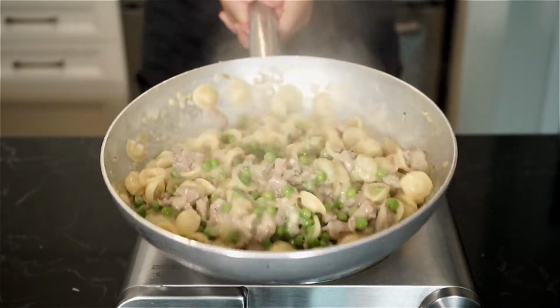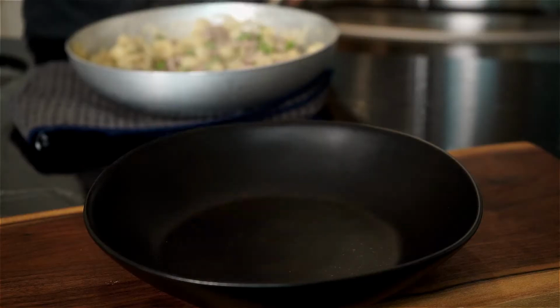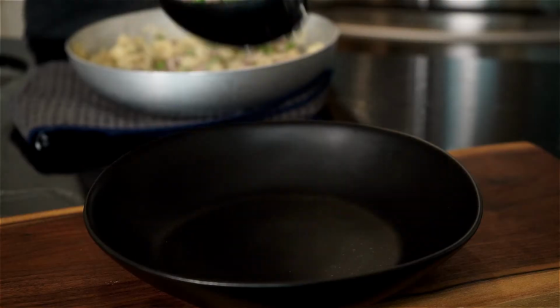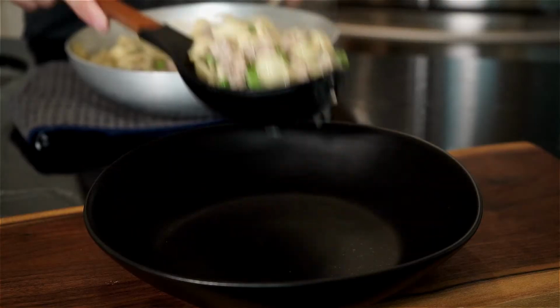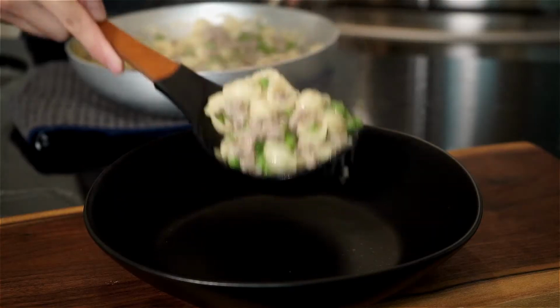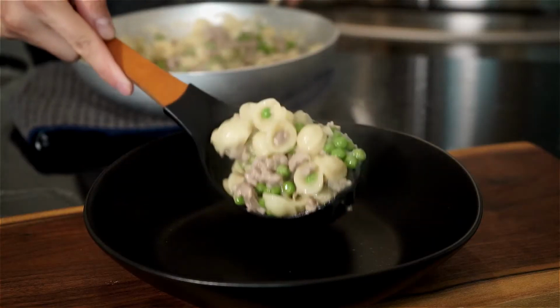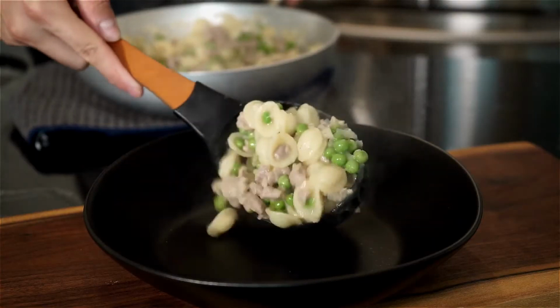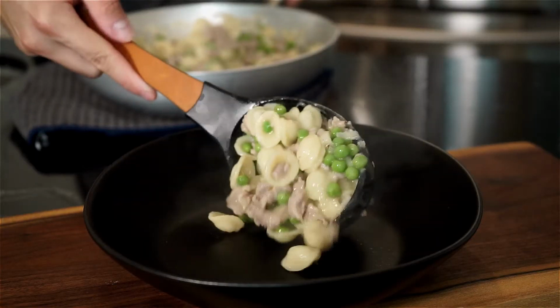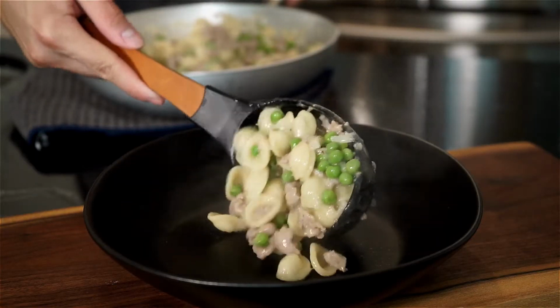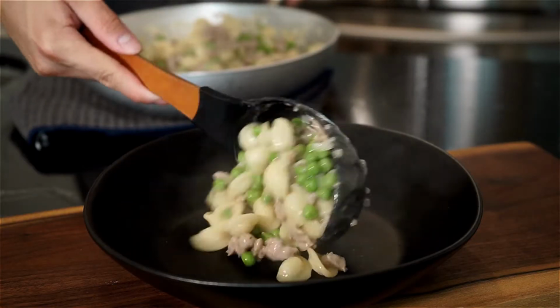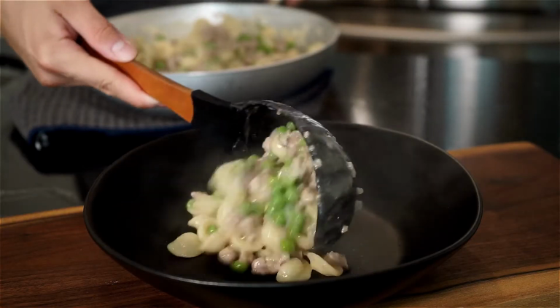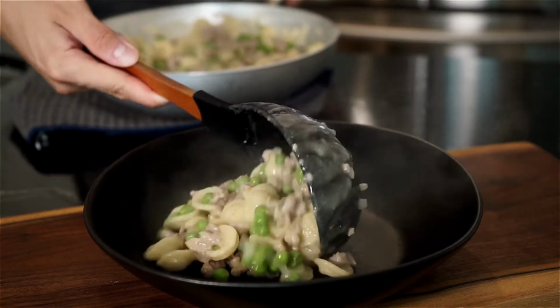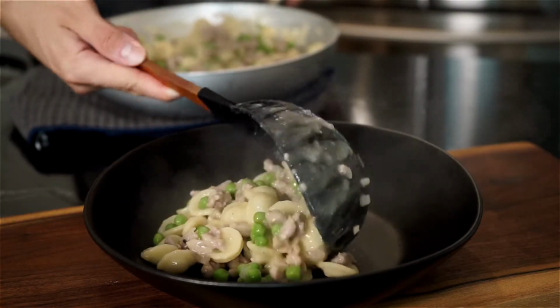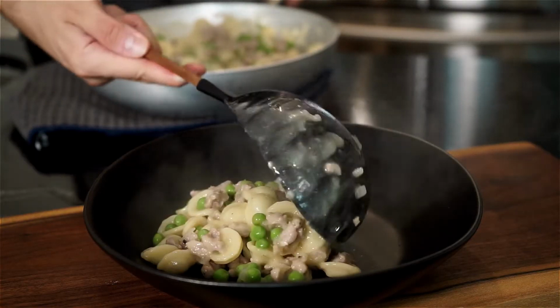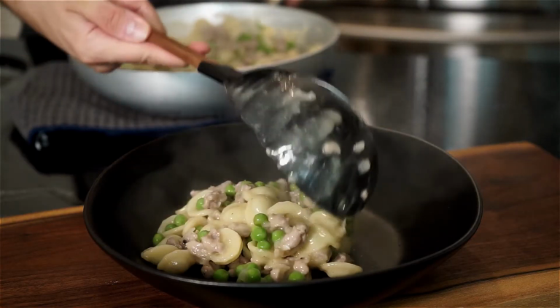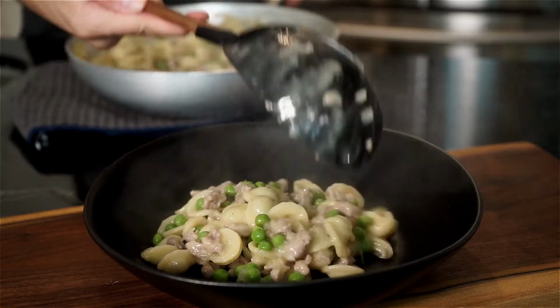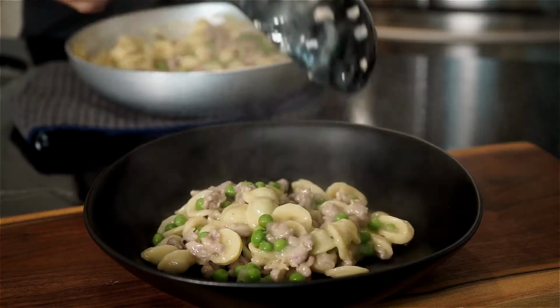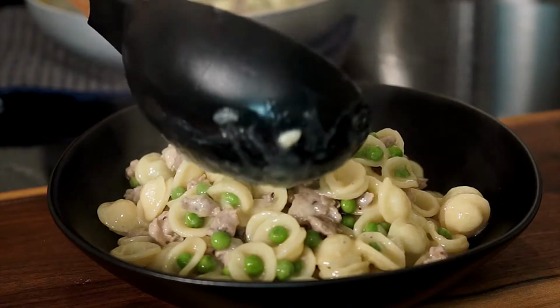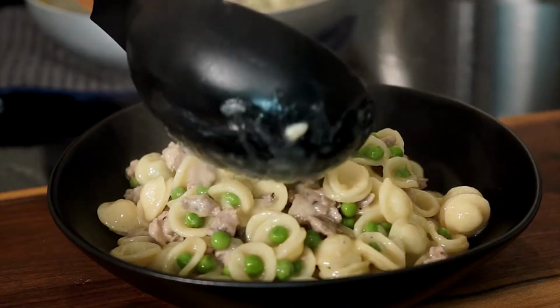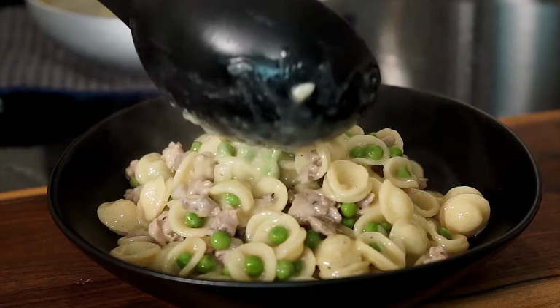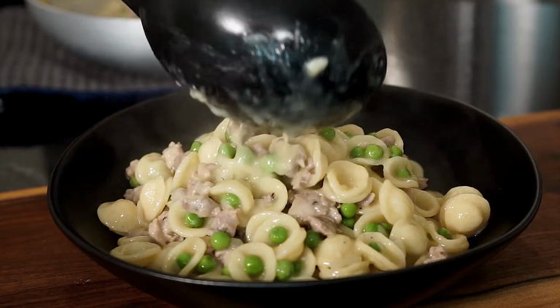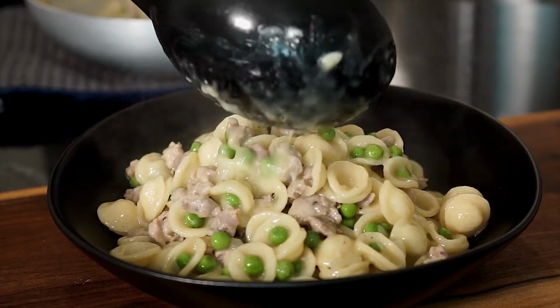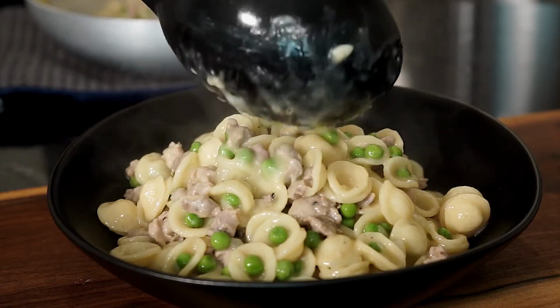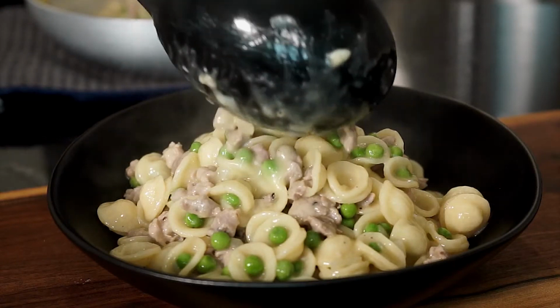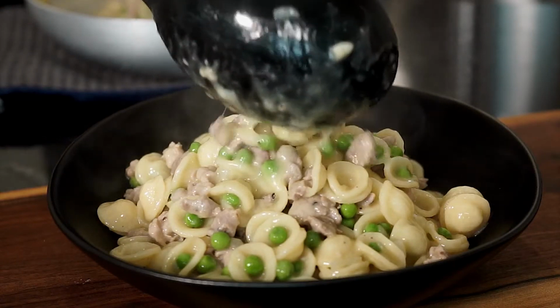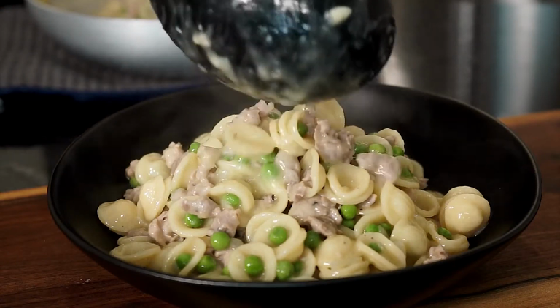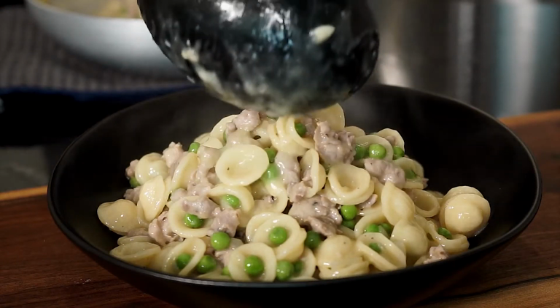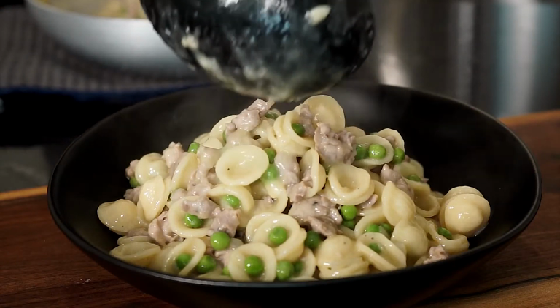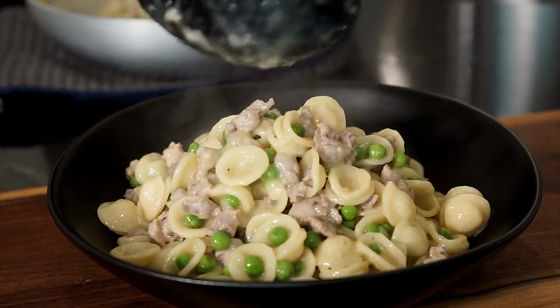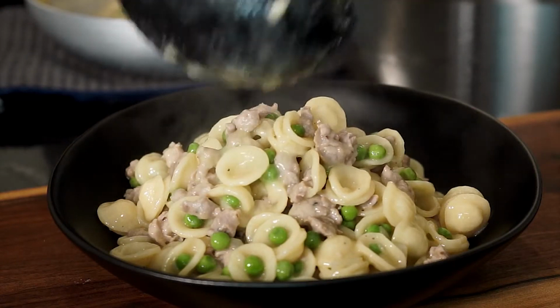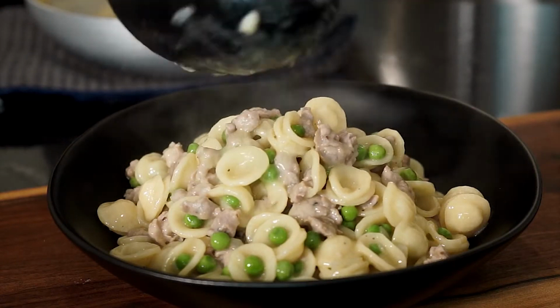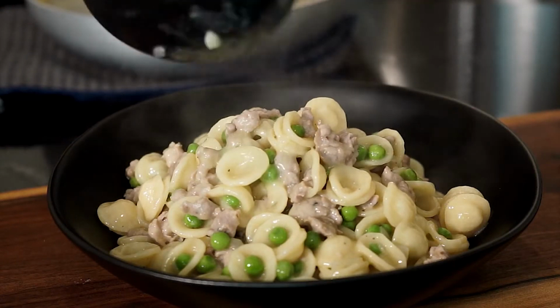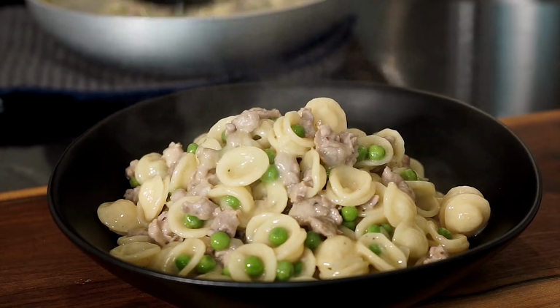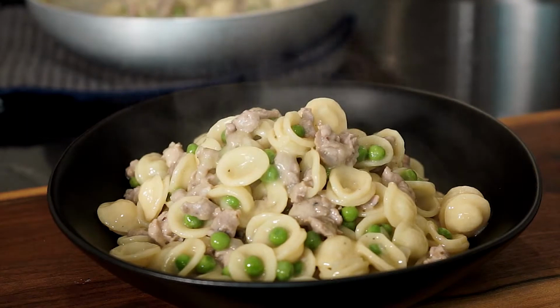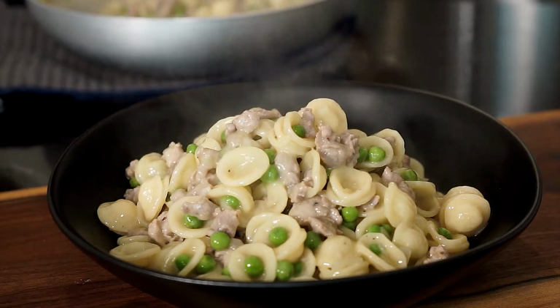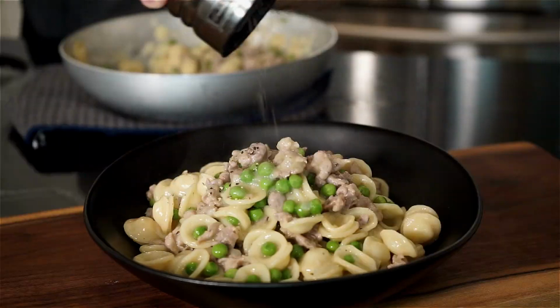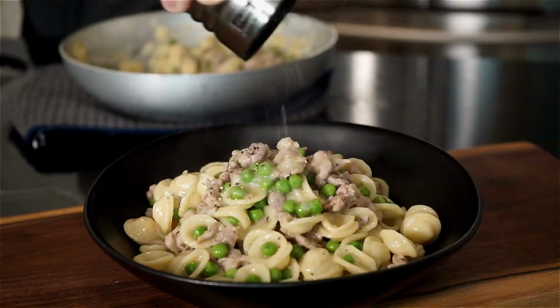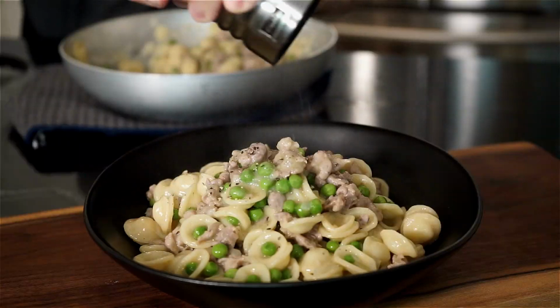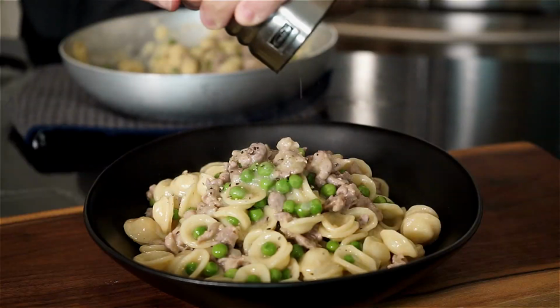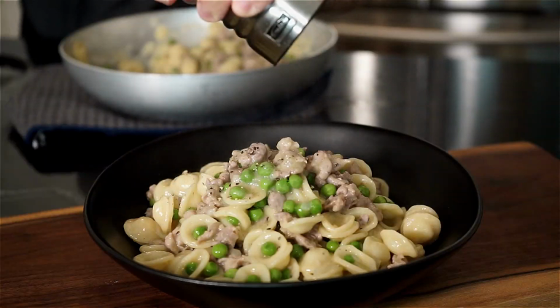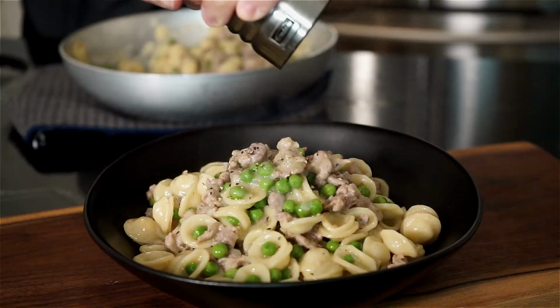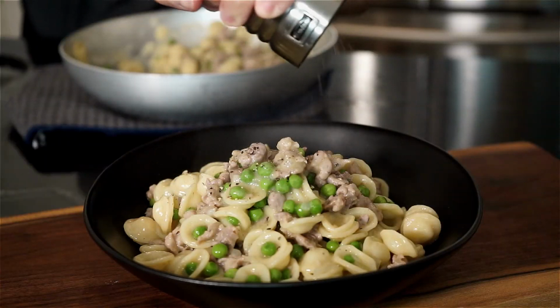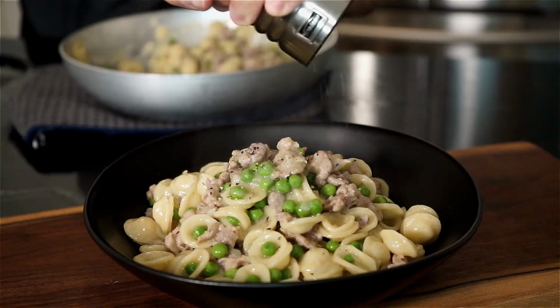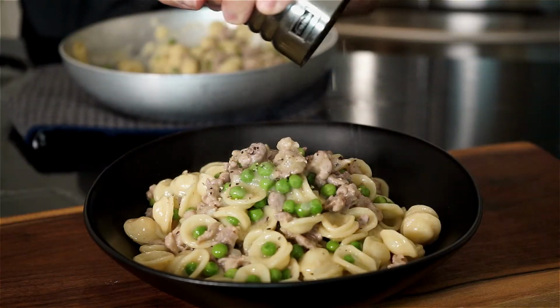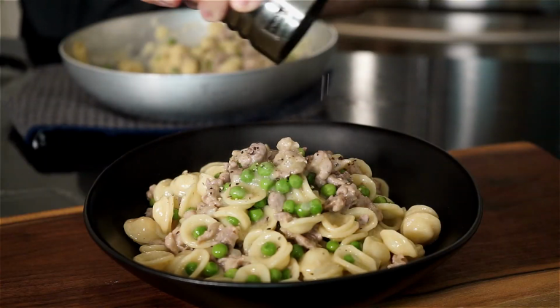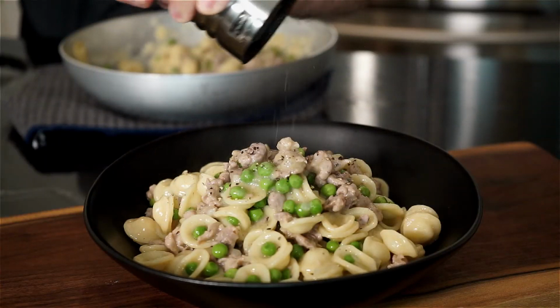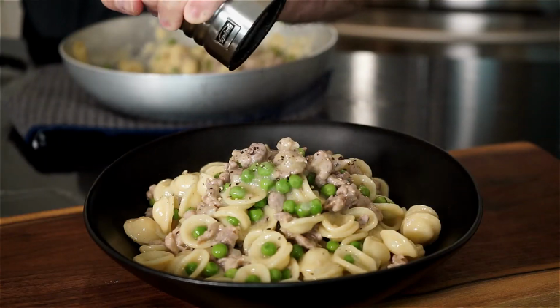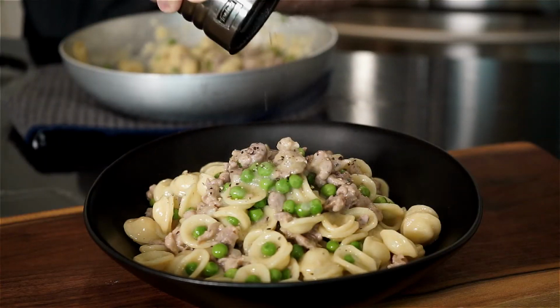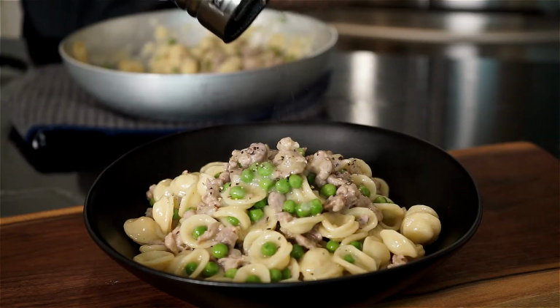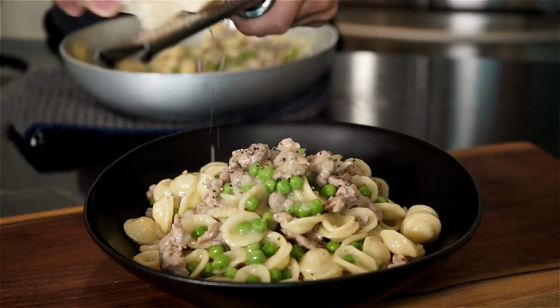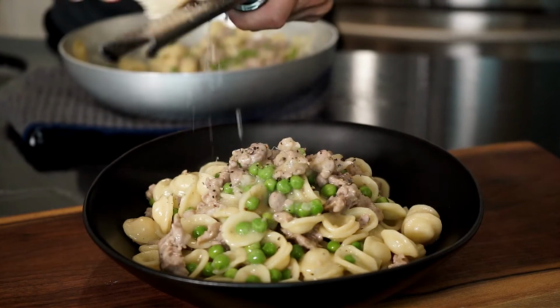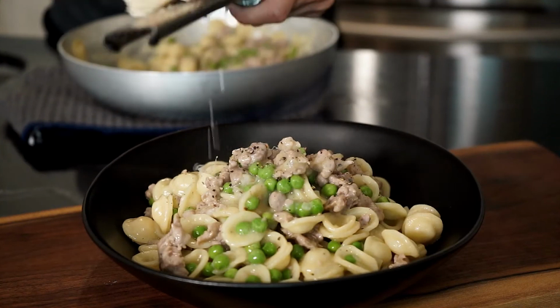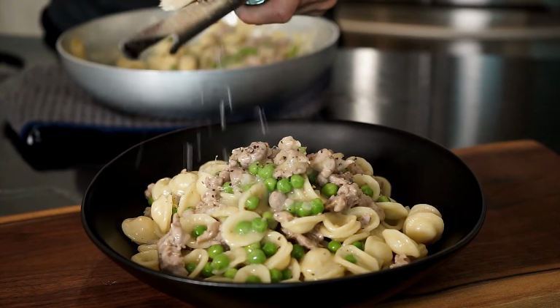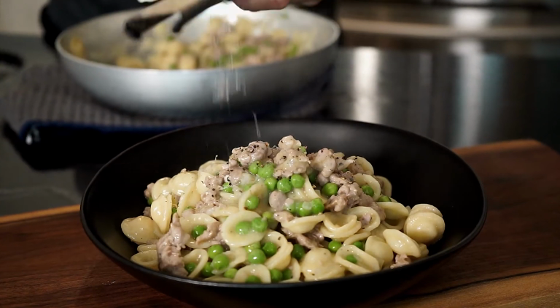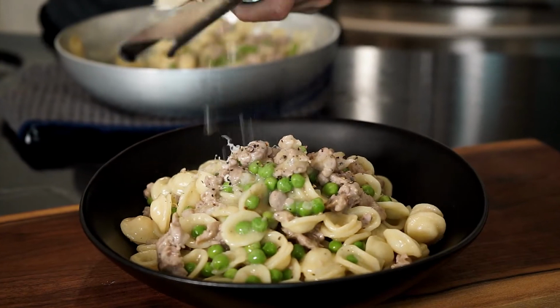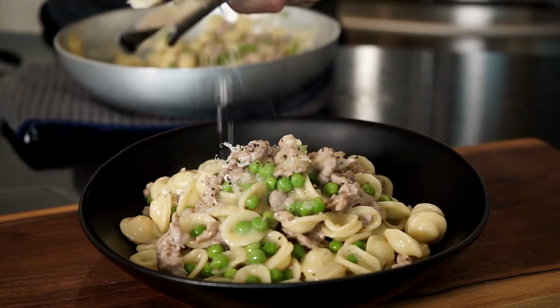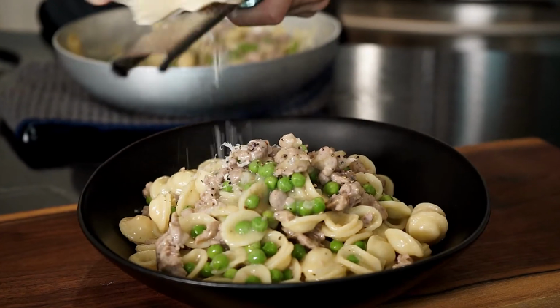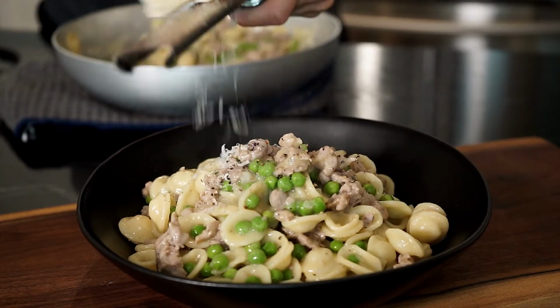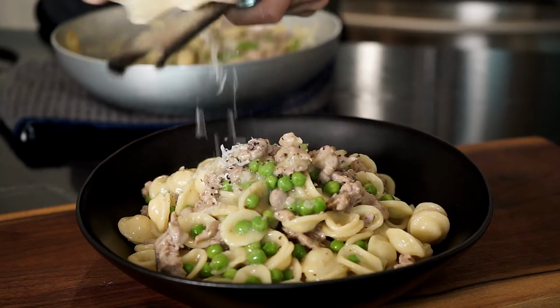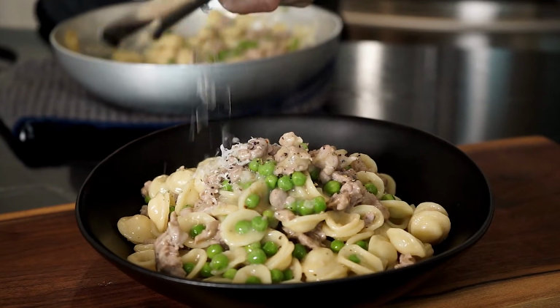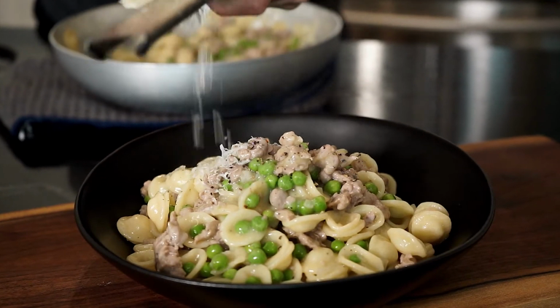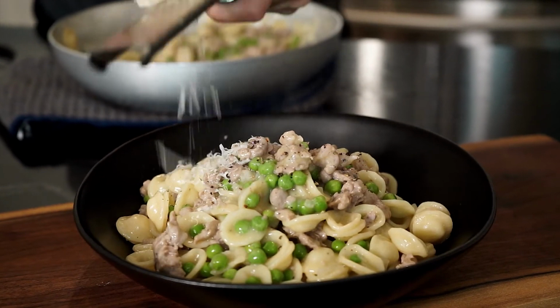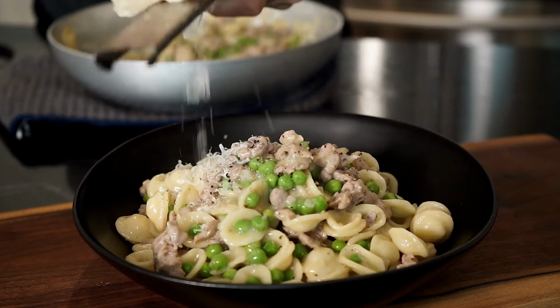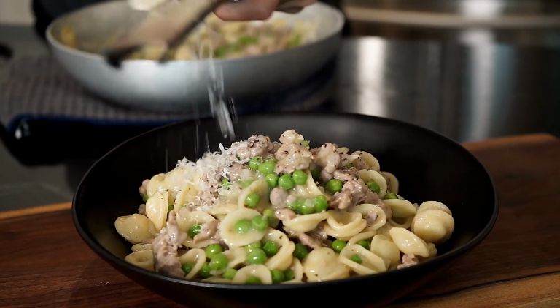Now we can plate it all up and finish with more freshly cracked pepper and Parmigiano-Reggiano, obviously.